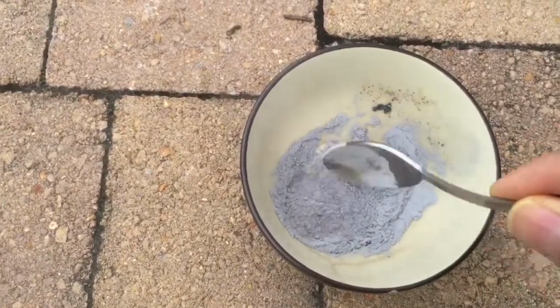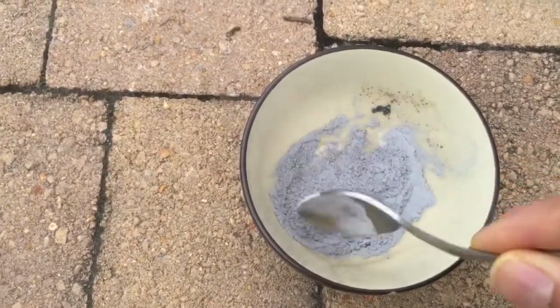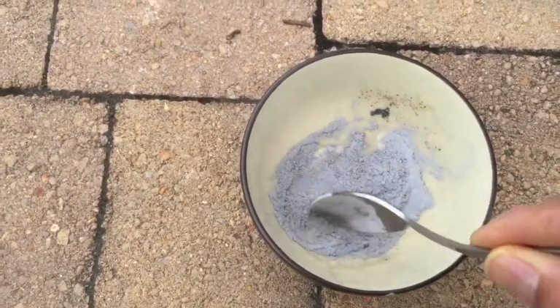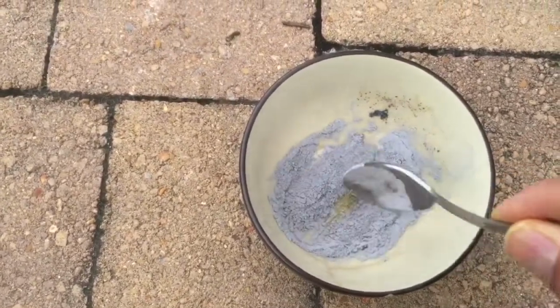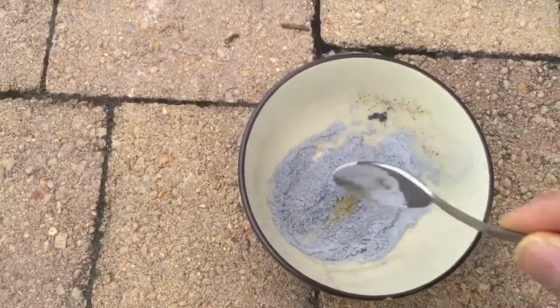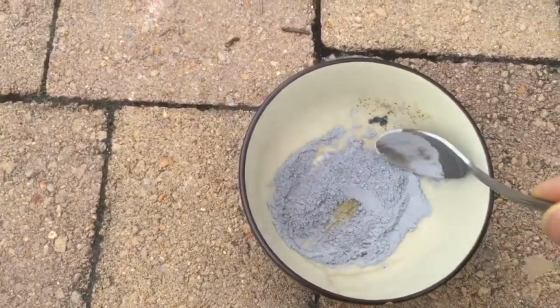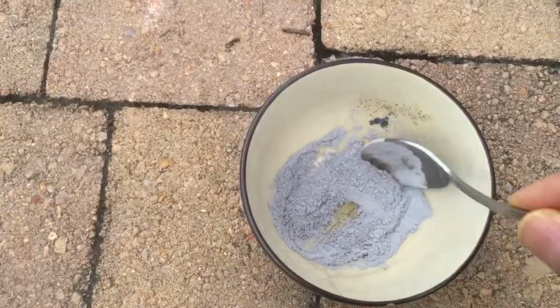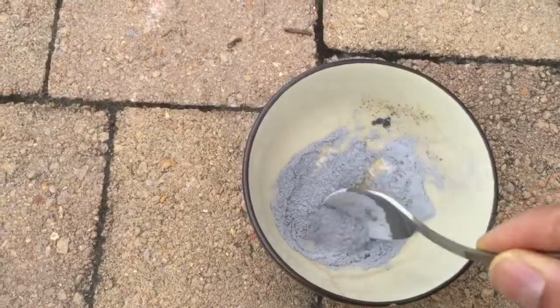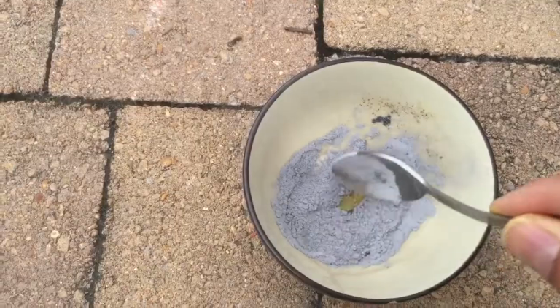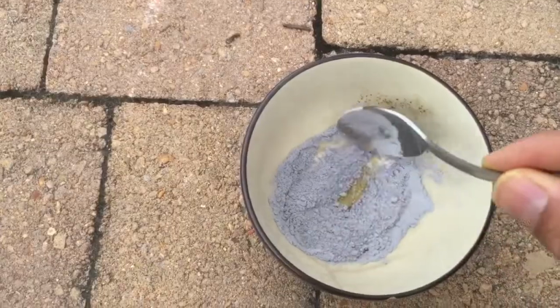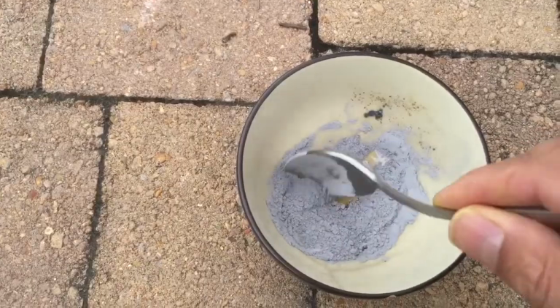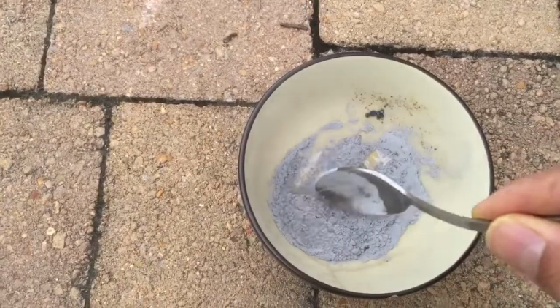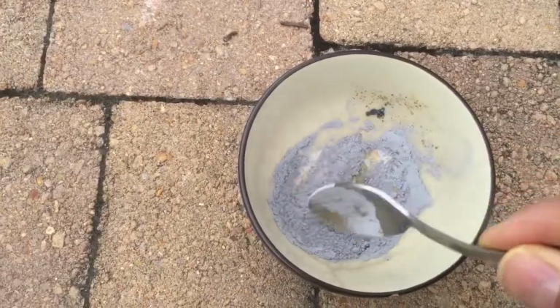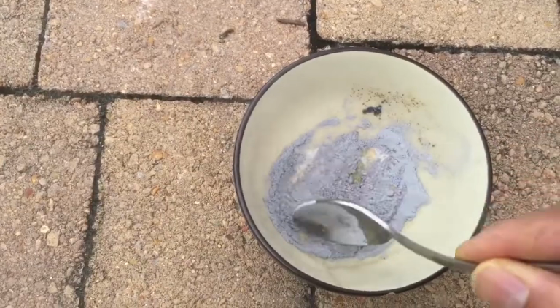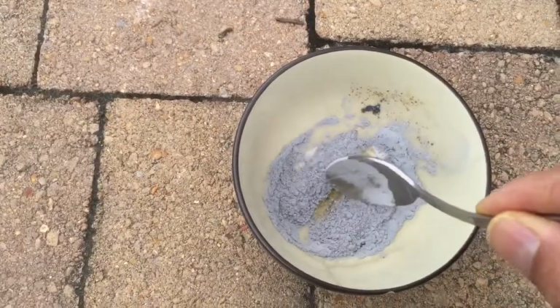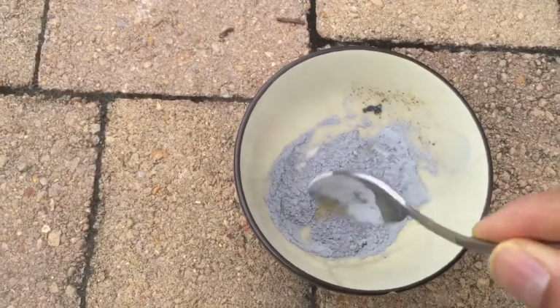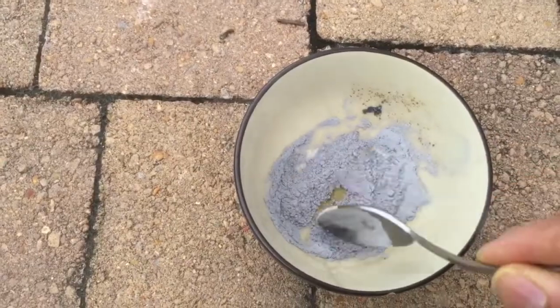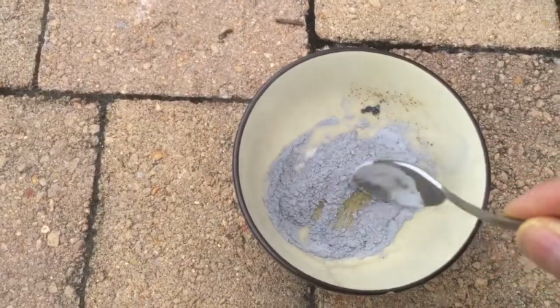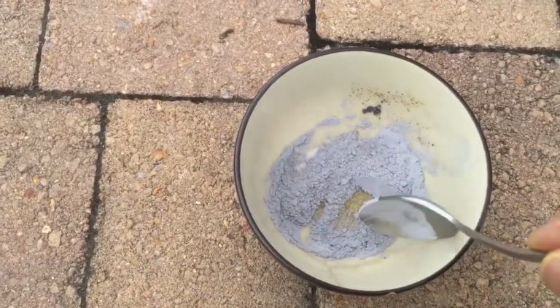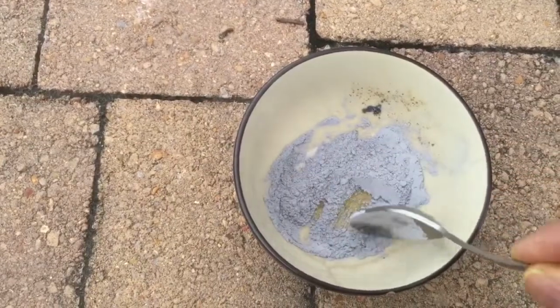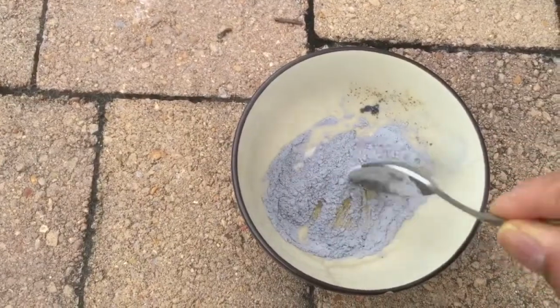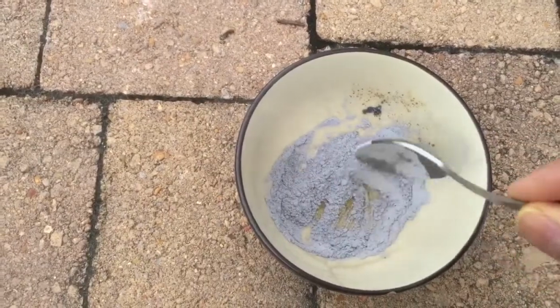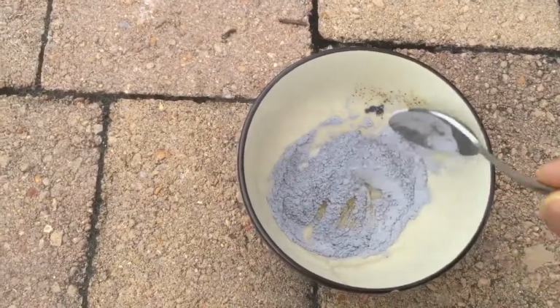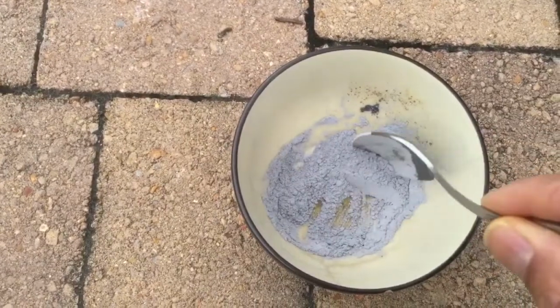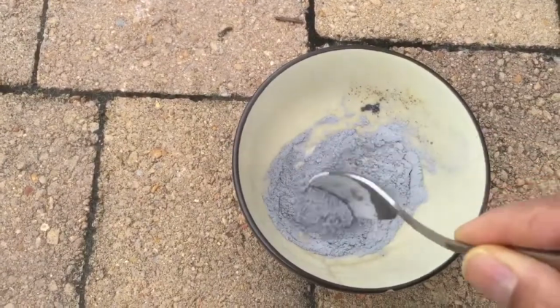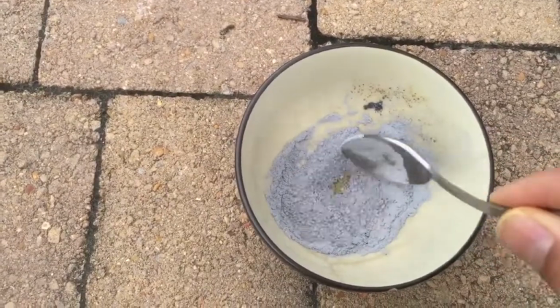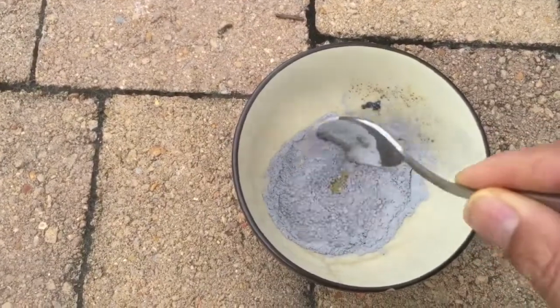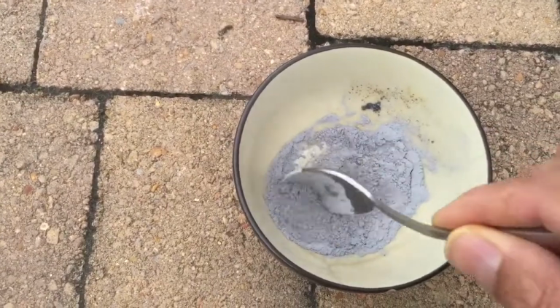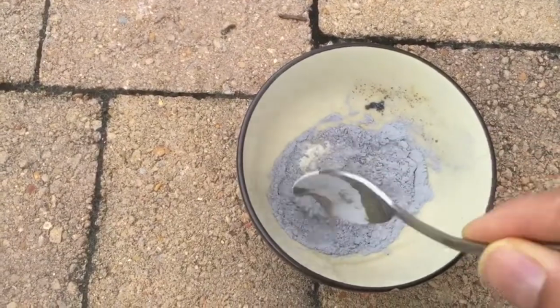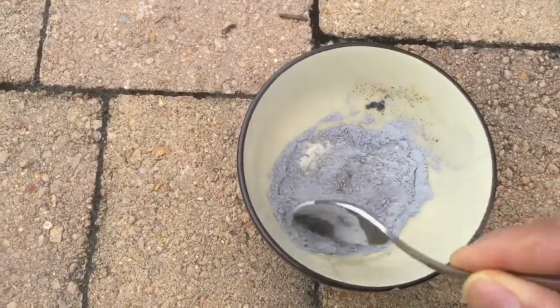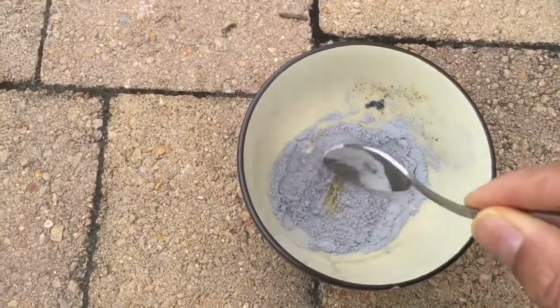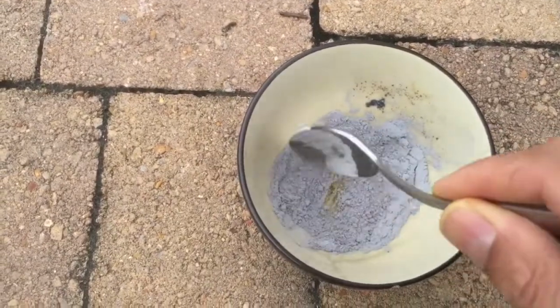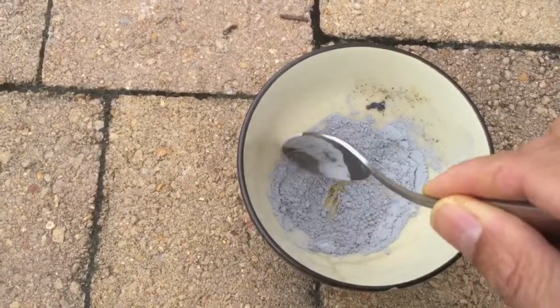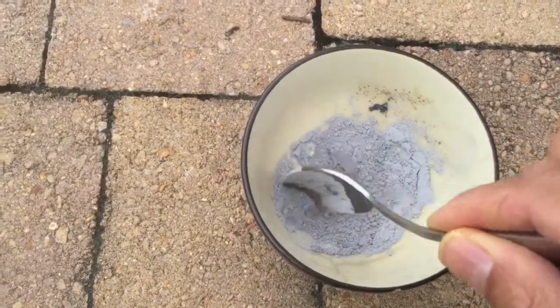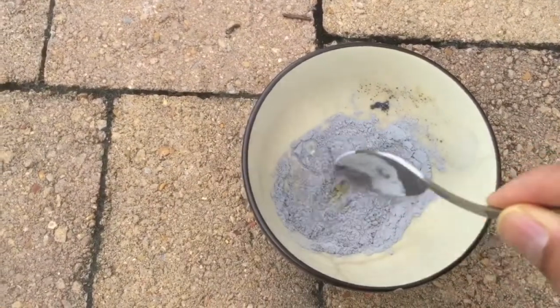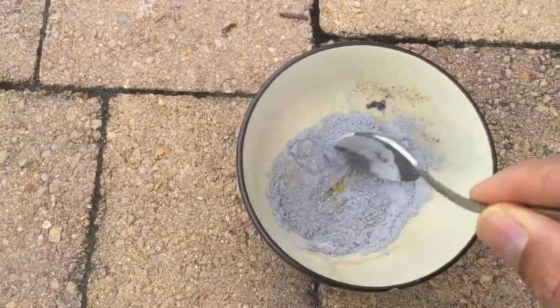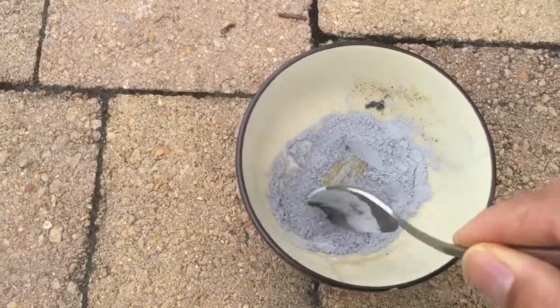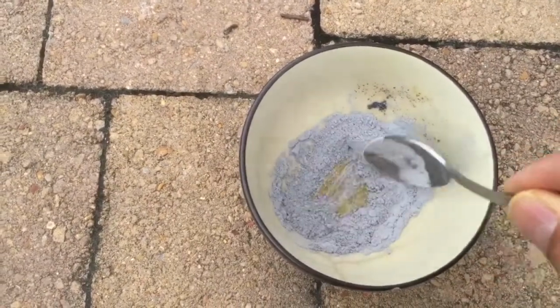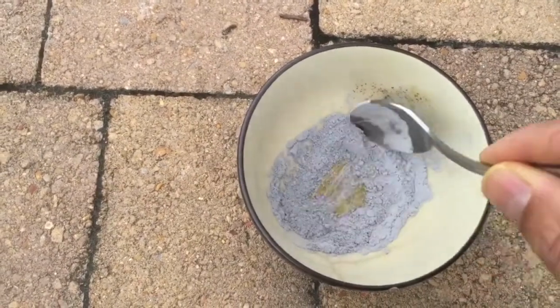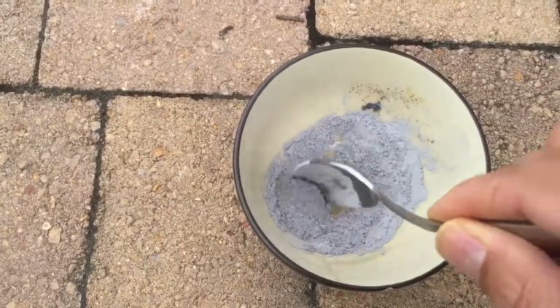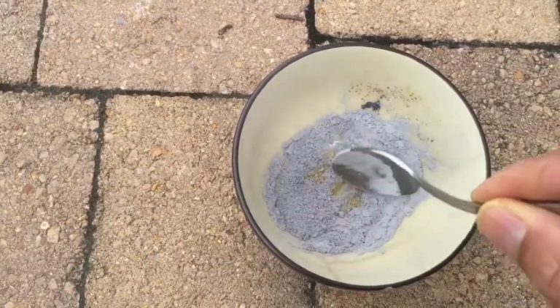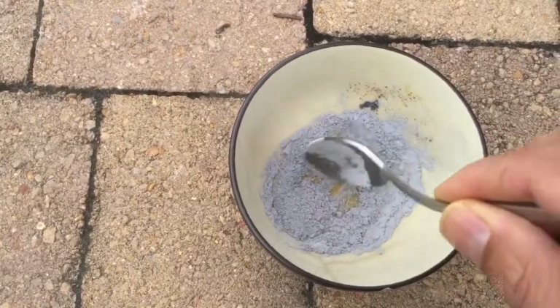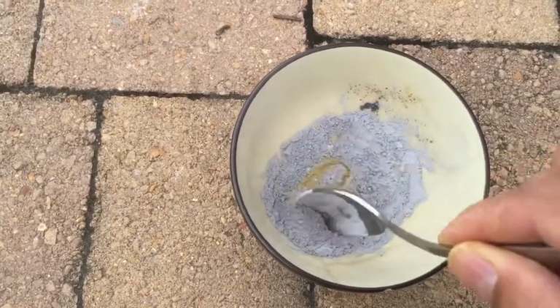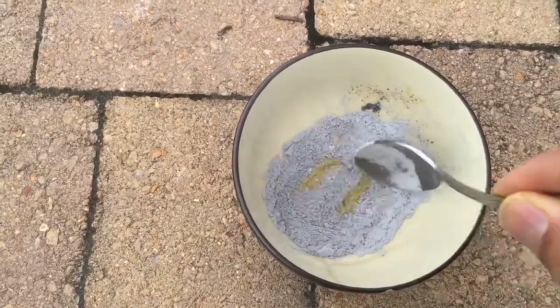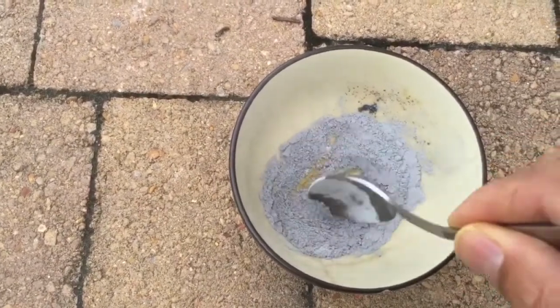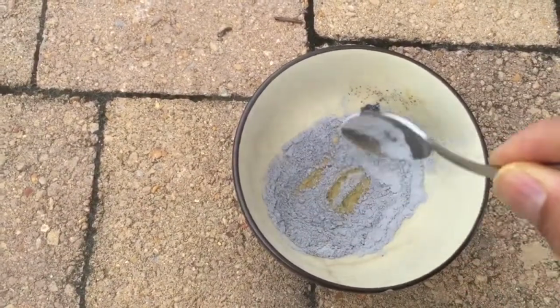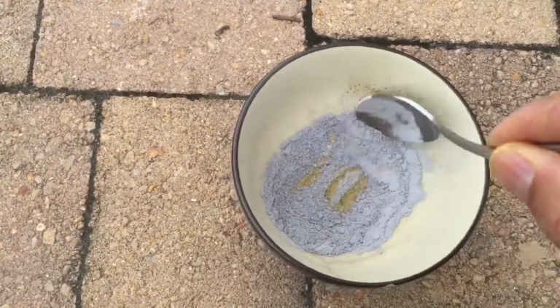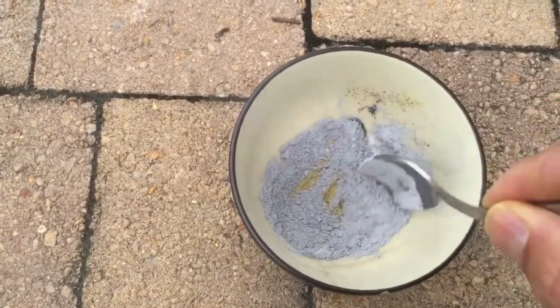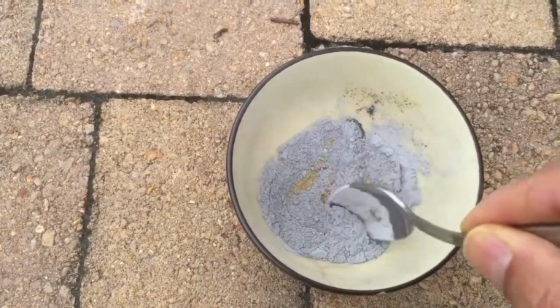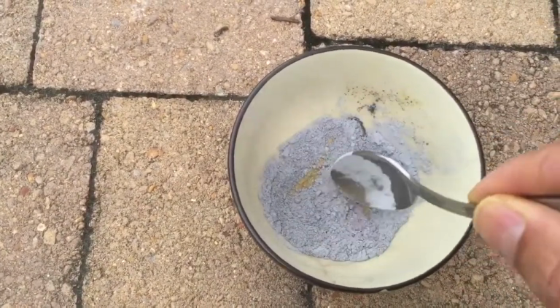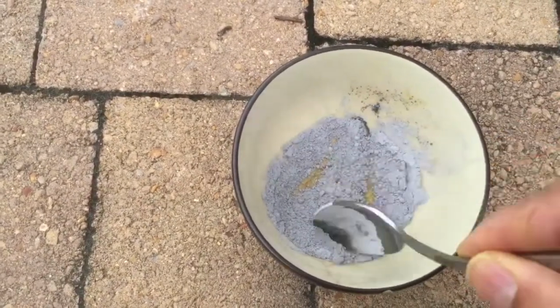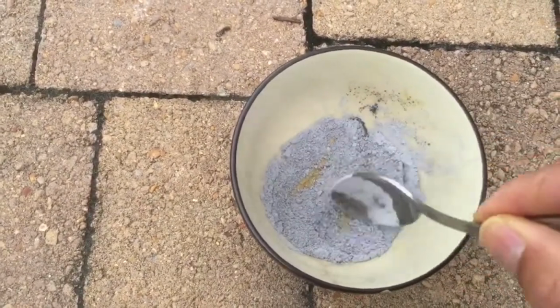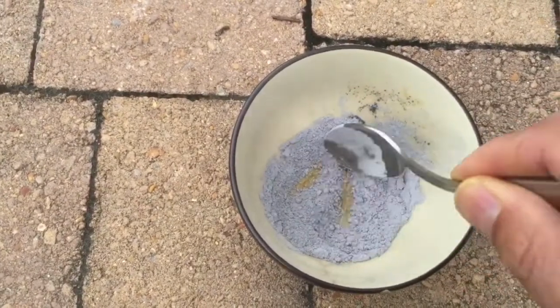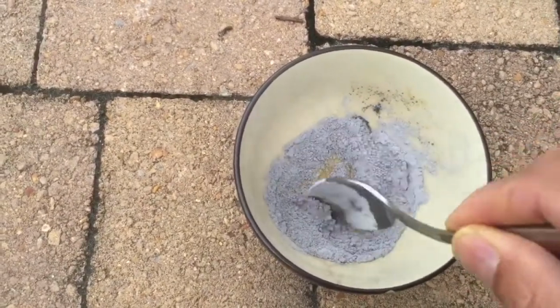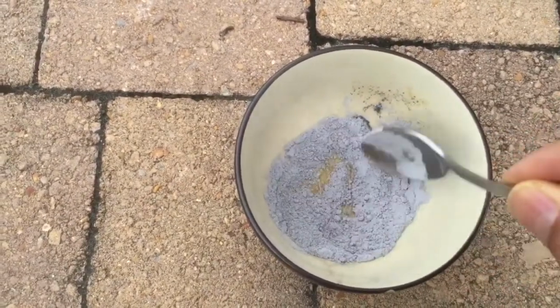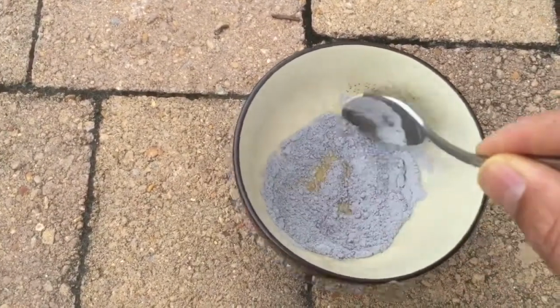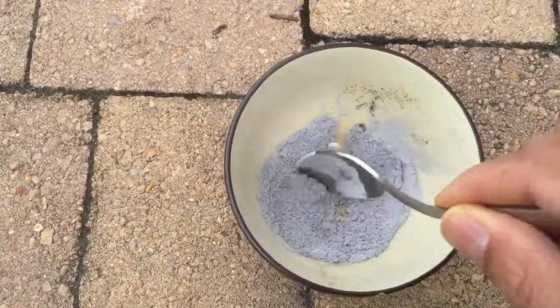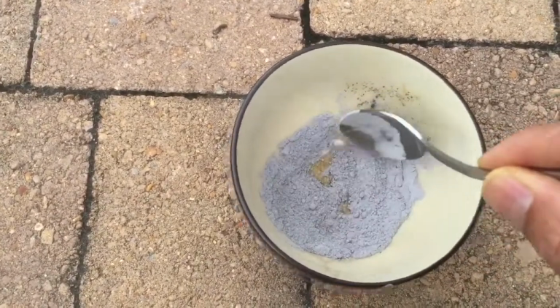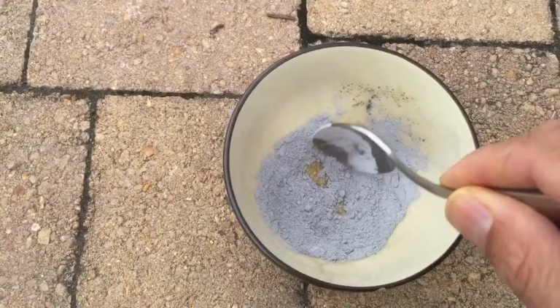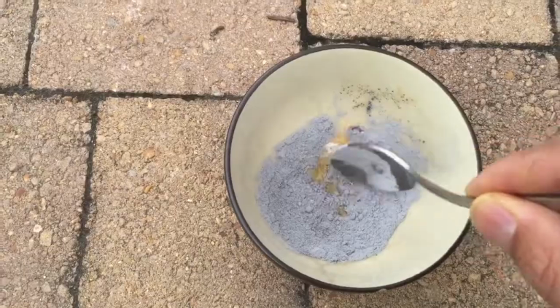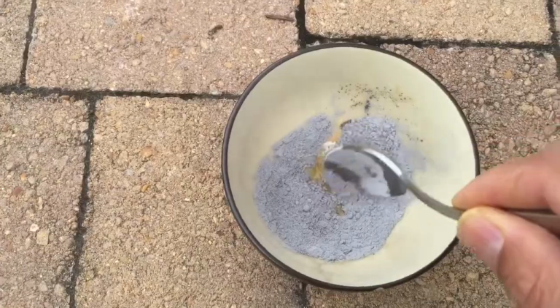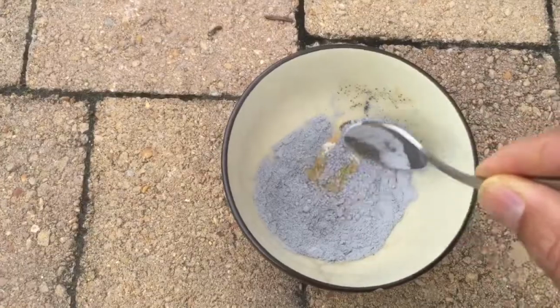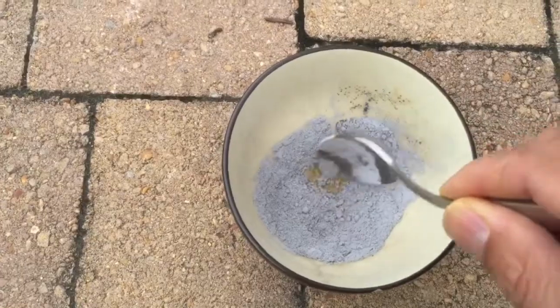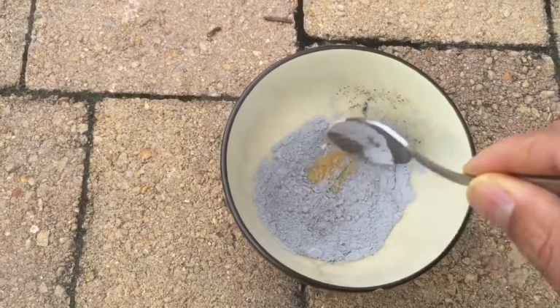By weight we're adding about five times more iodine than aluminum, but it looks like I've got excess aluminum here.